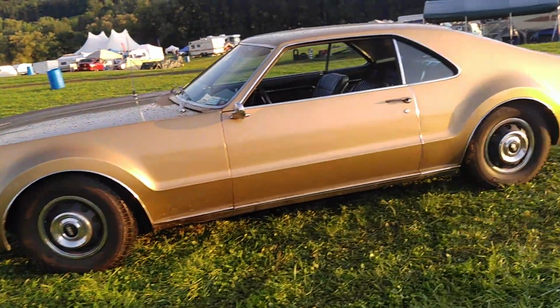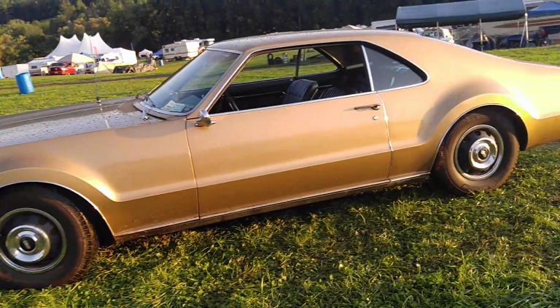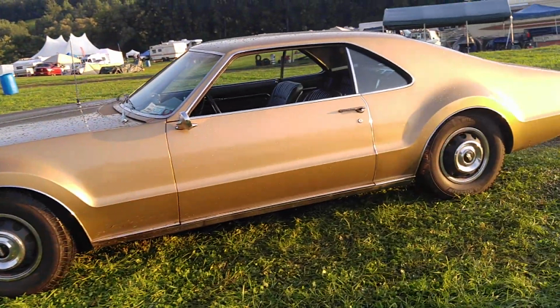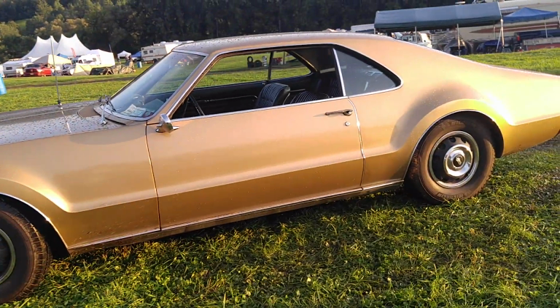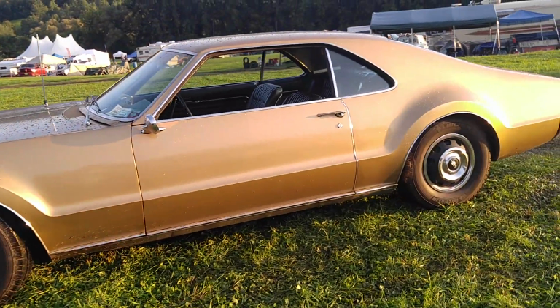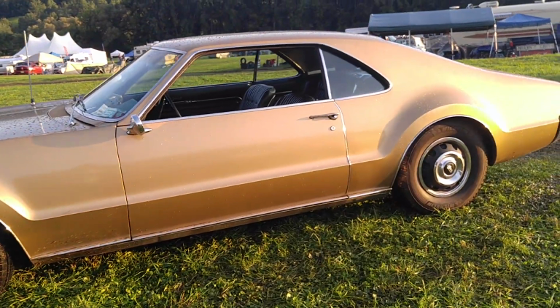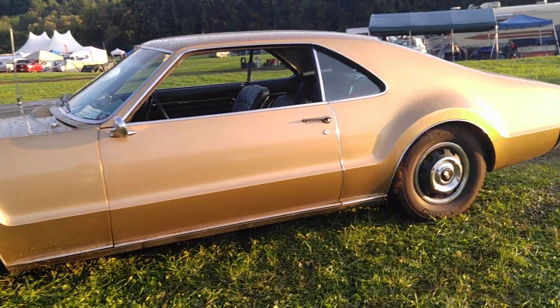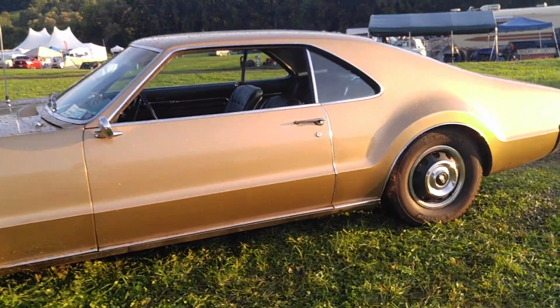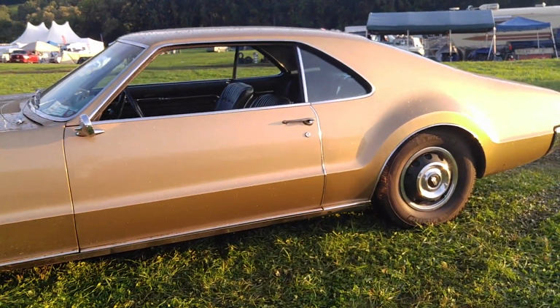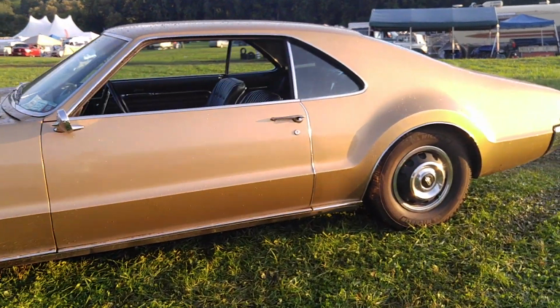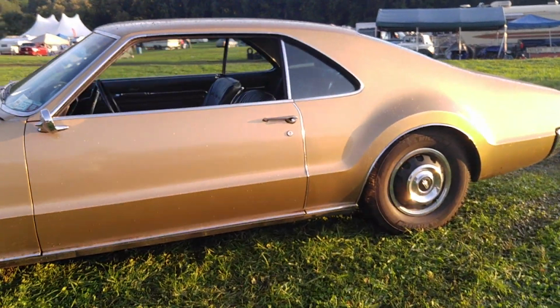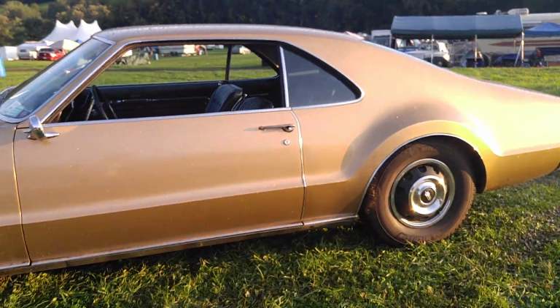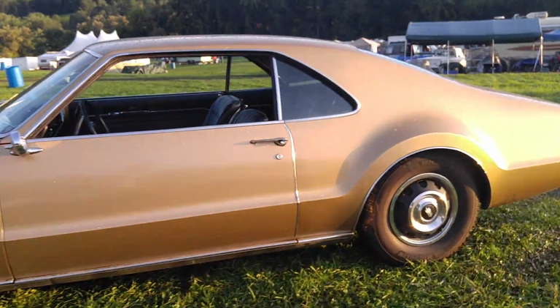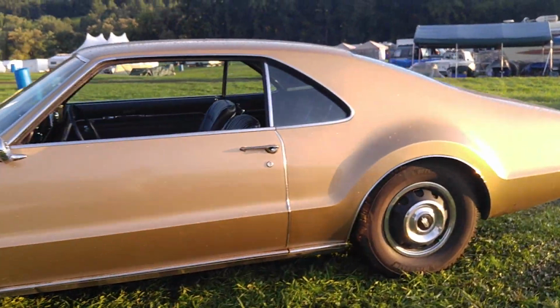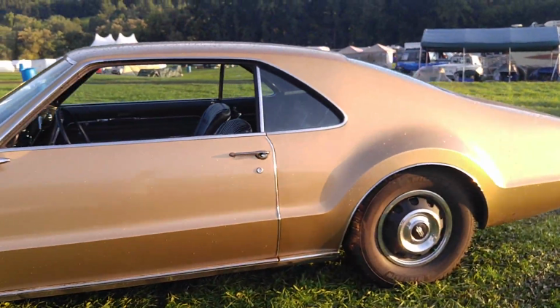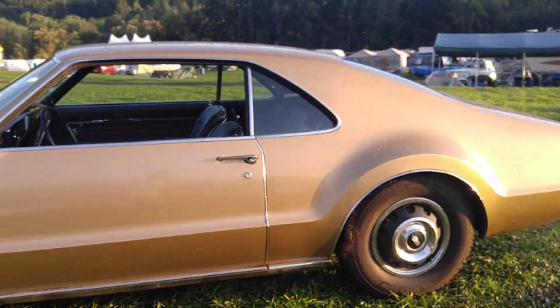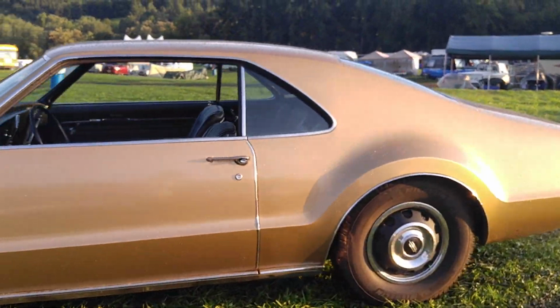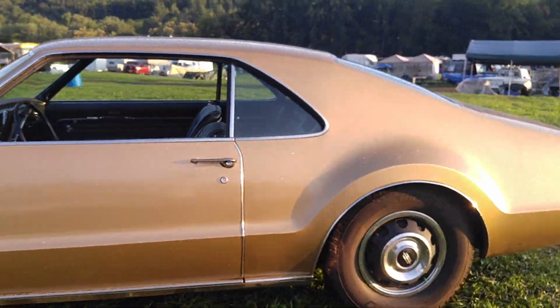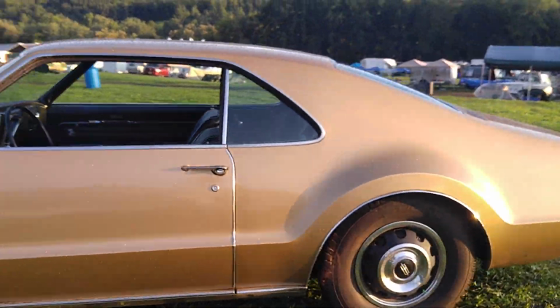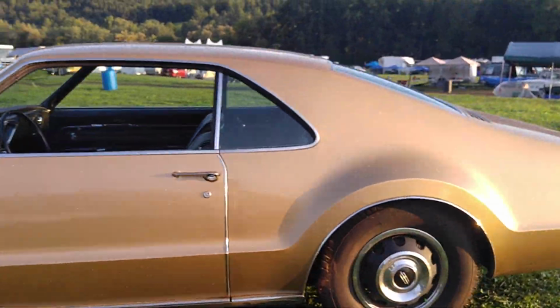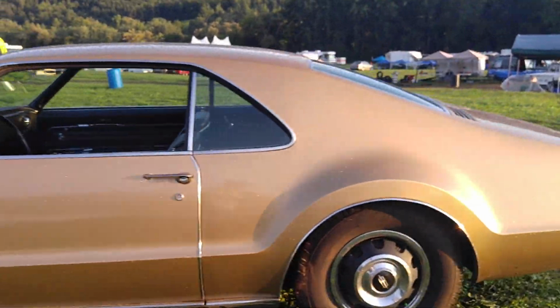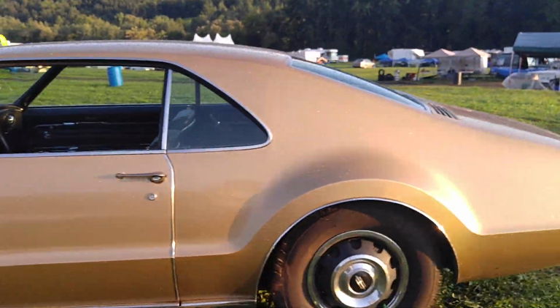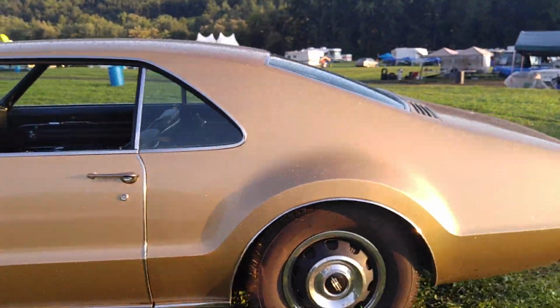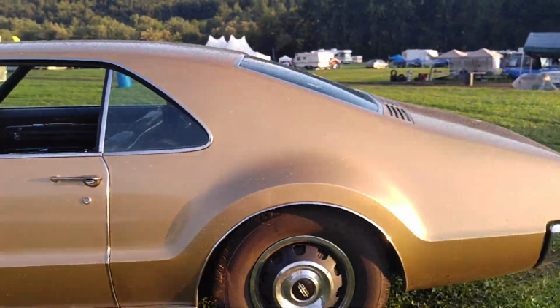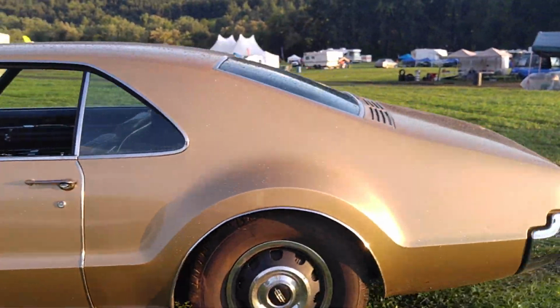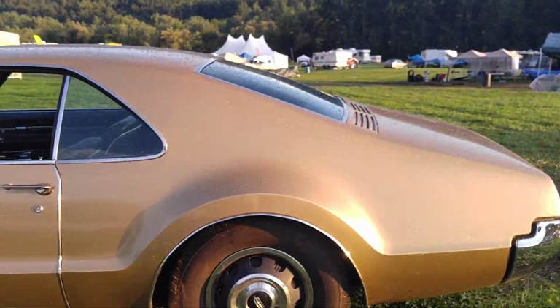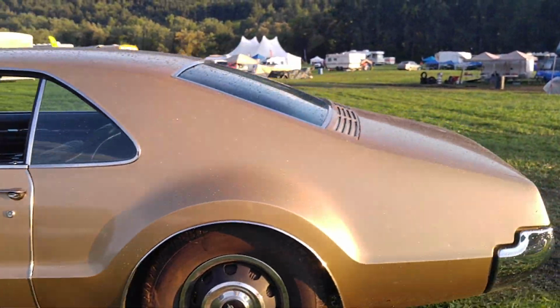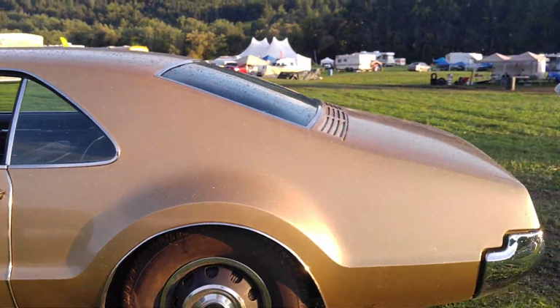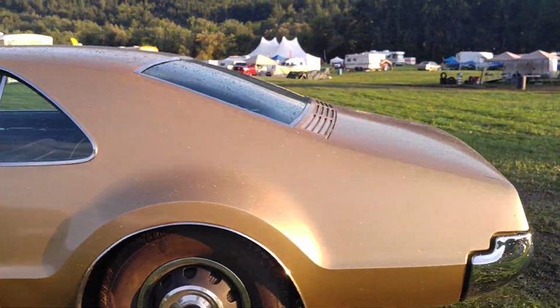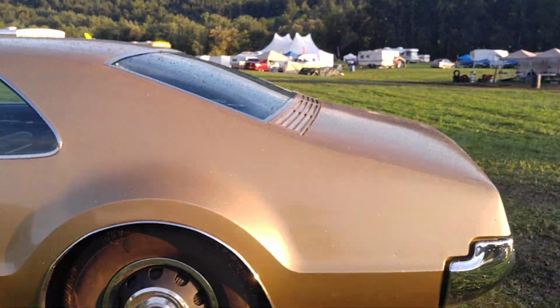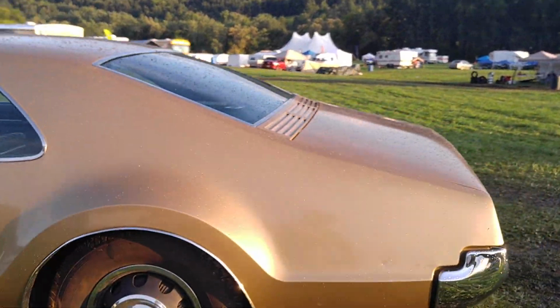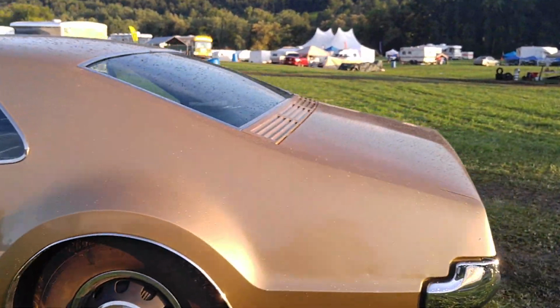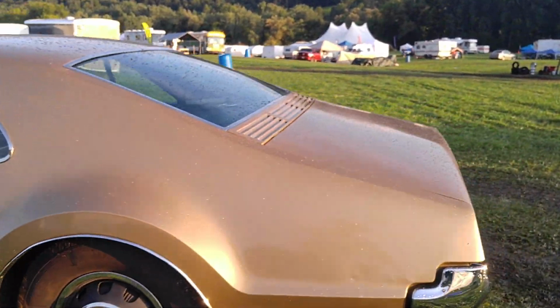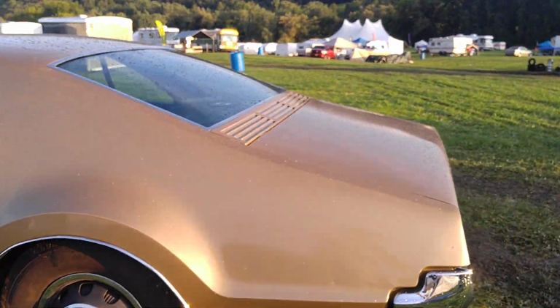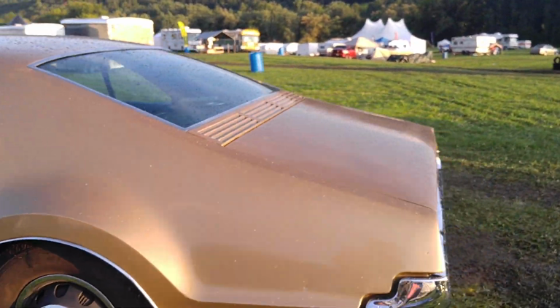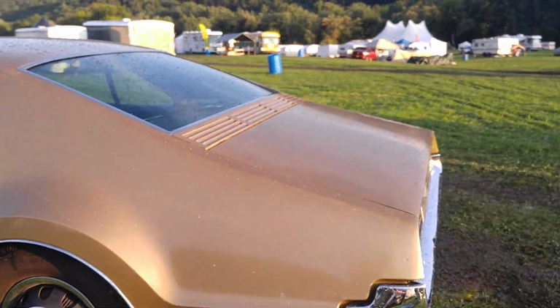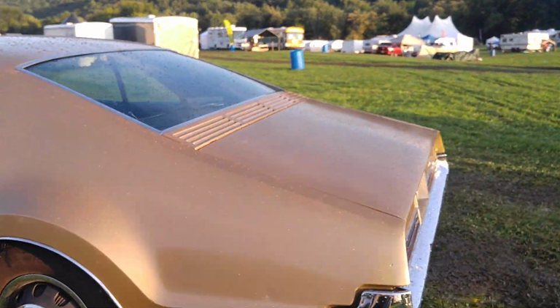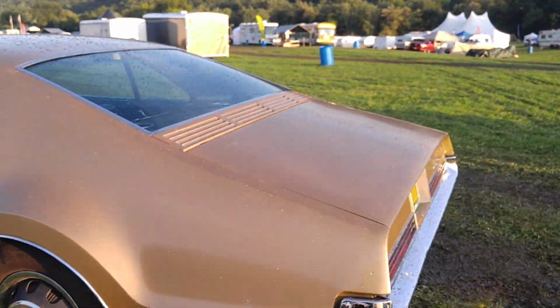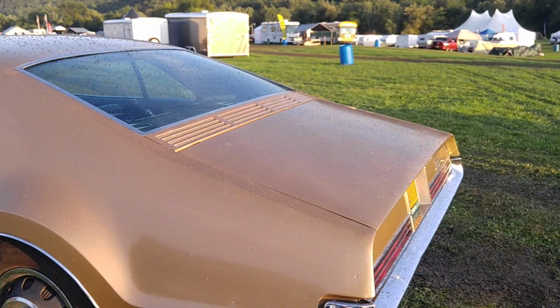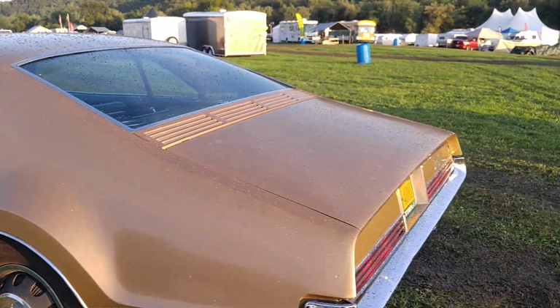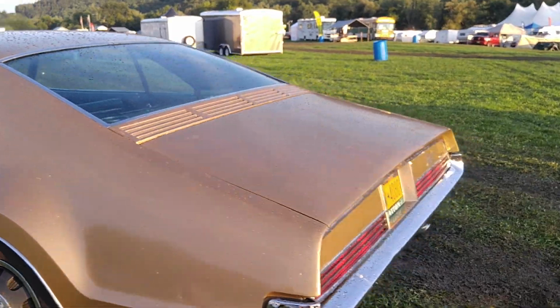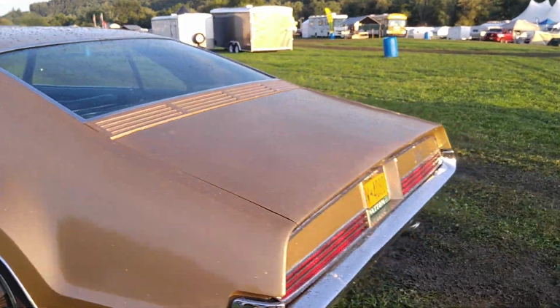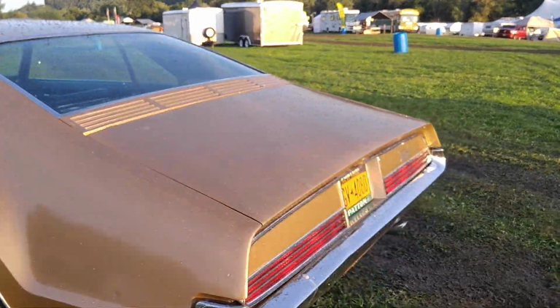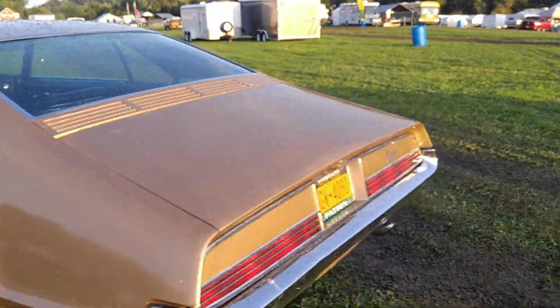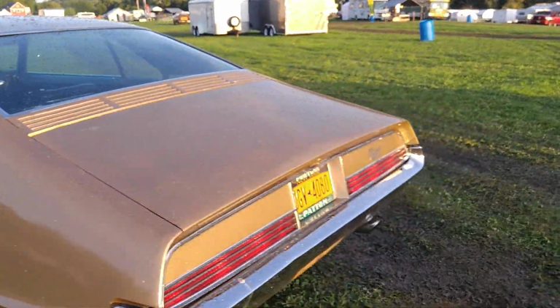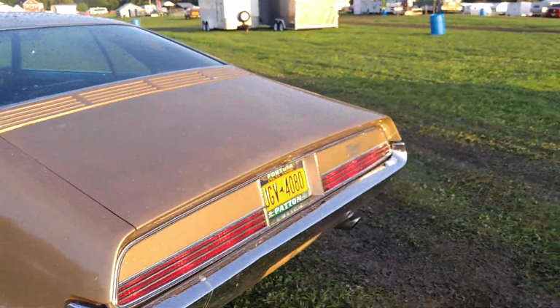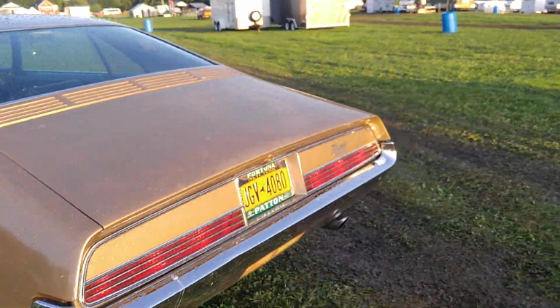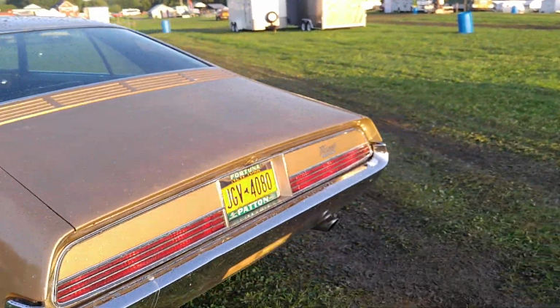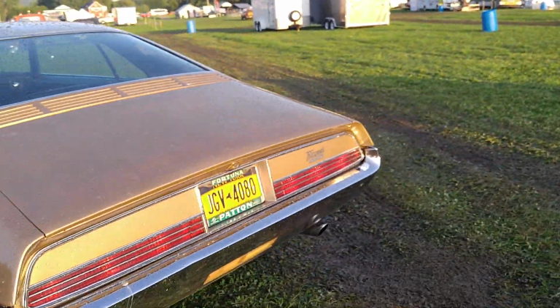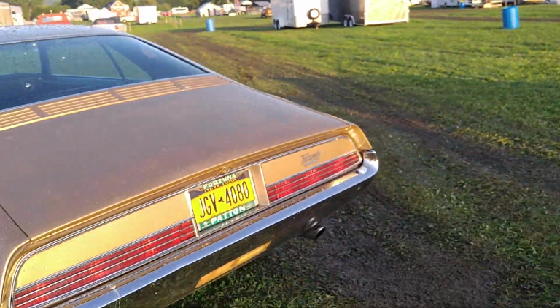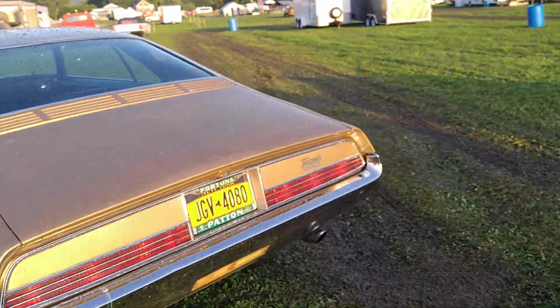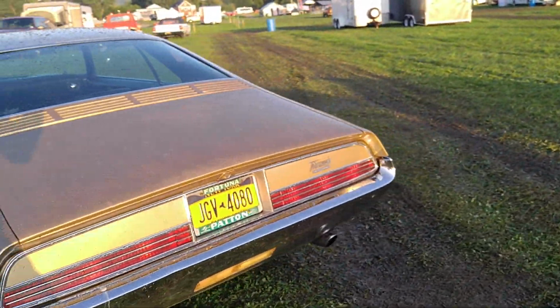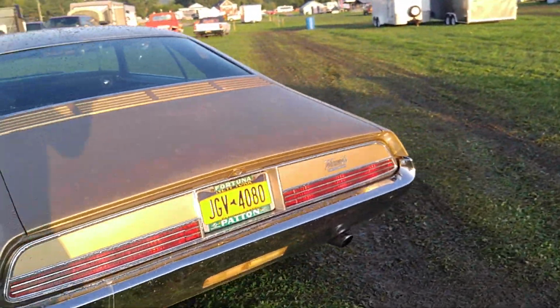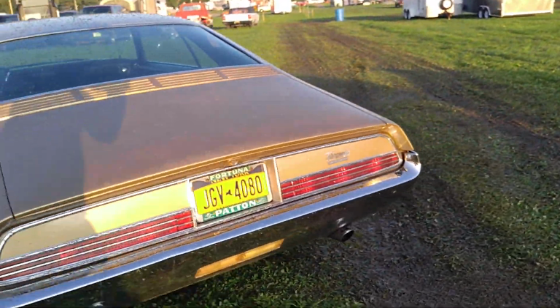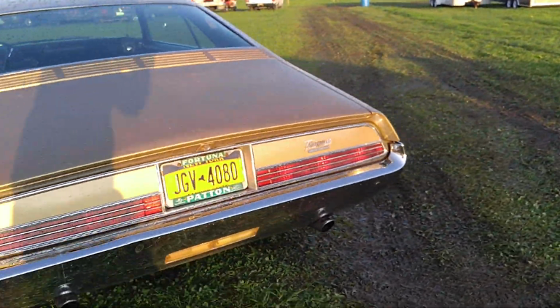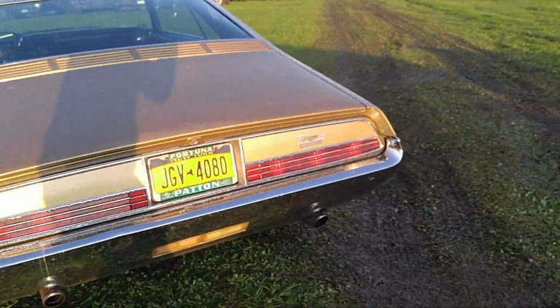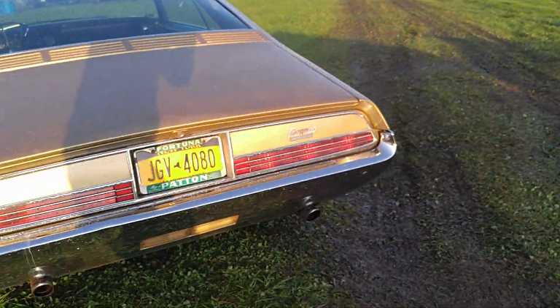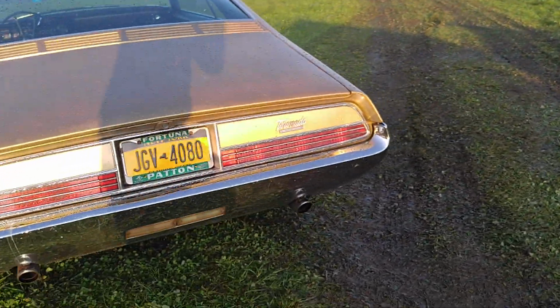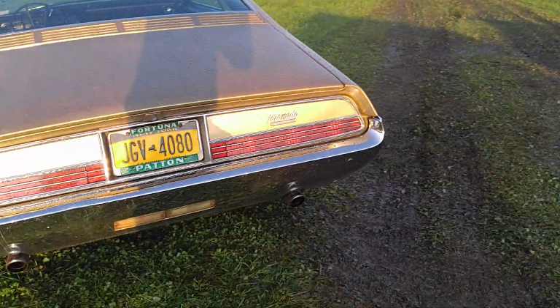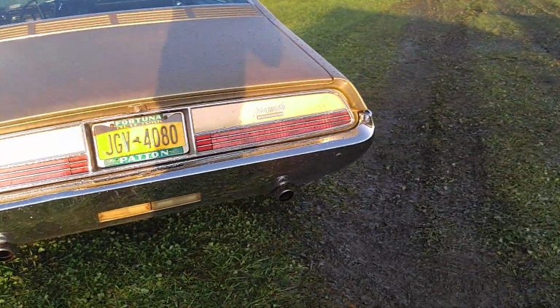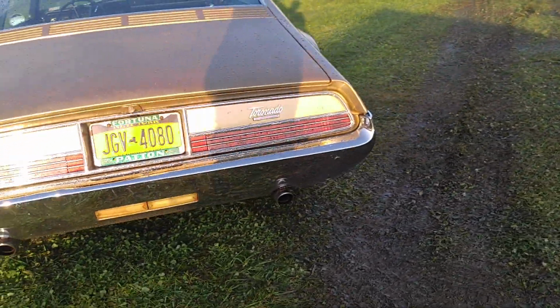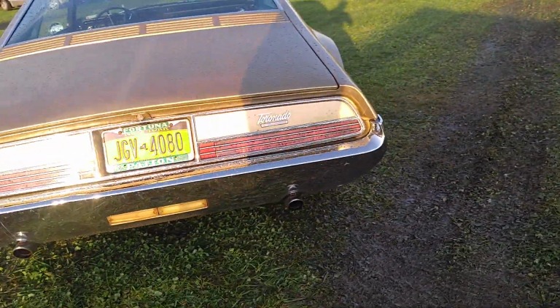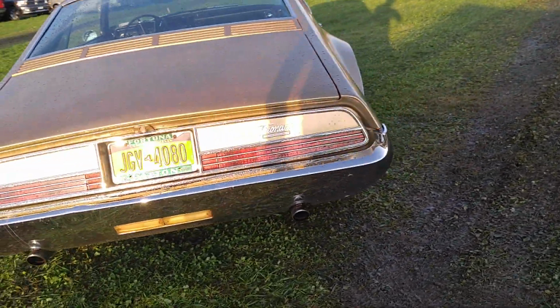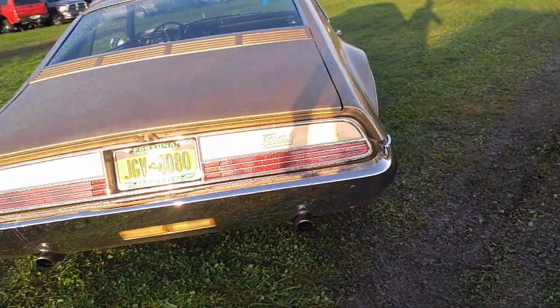I drove the Toronado last minute — a lot of things to do. I've got some news to tell you also, but we'll first show you the car.